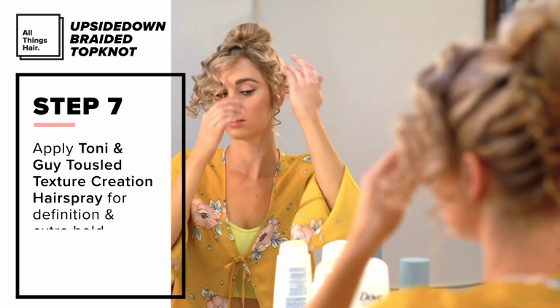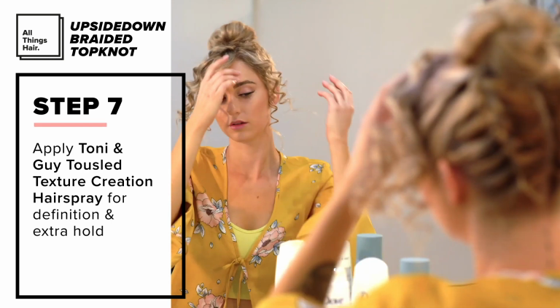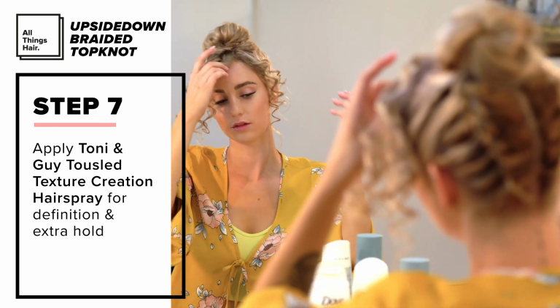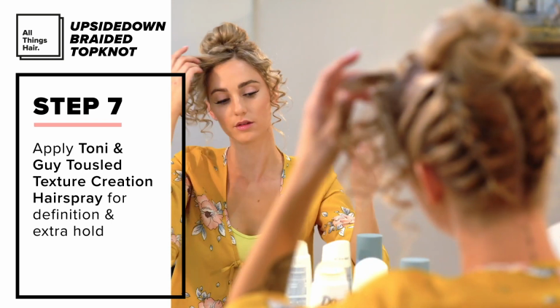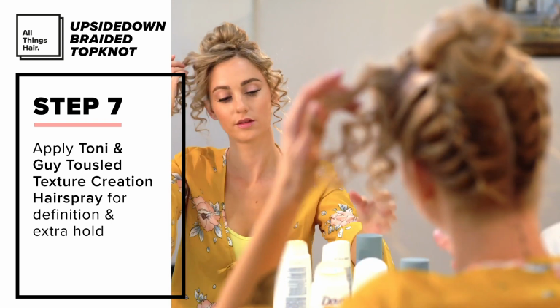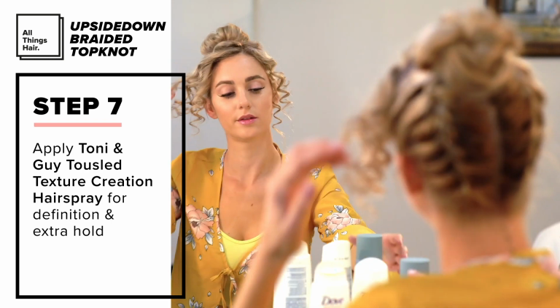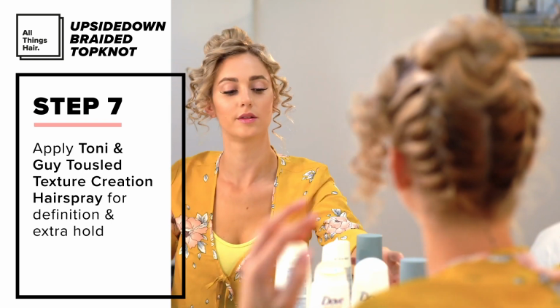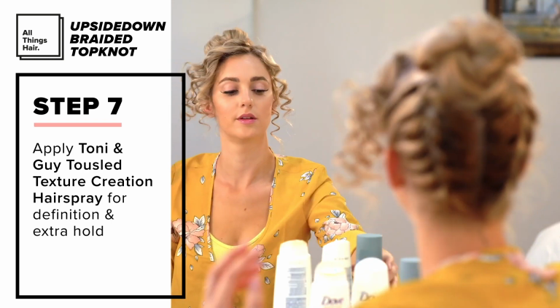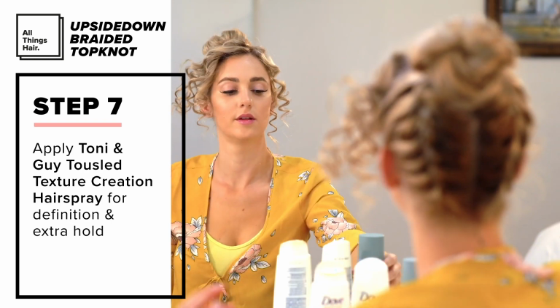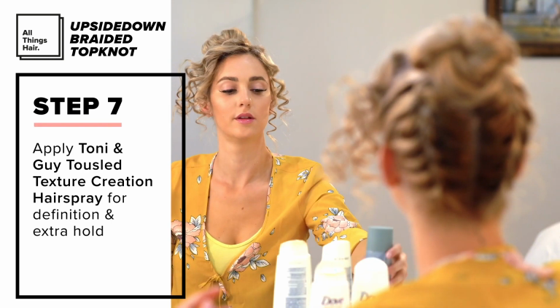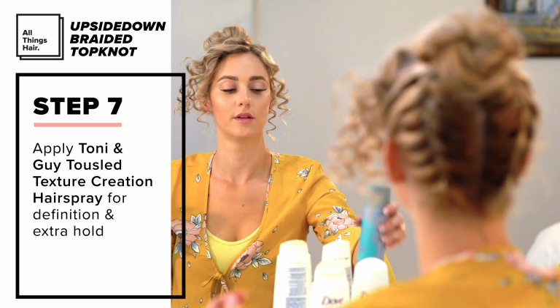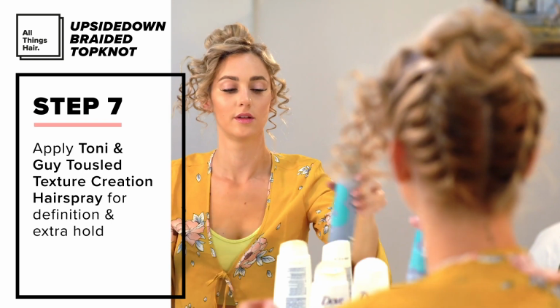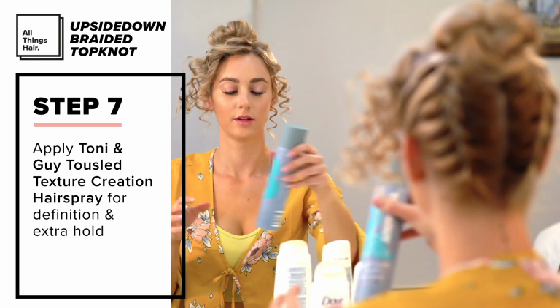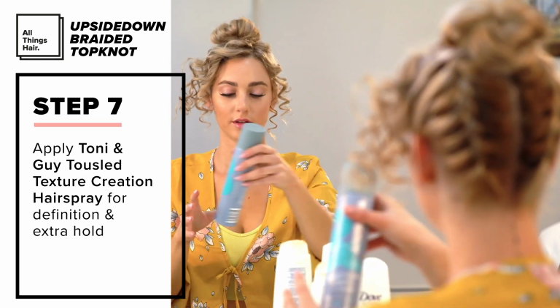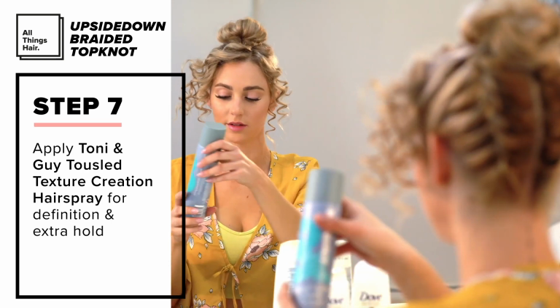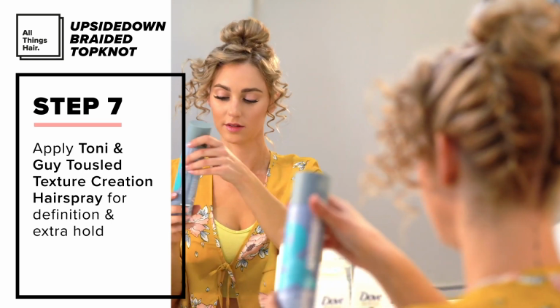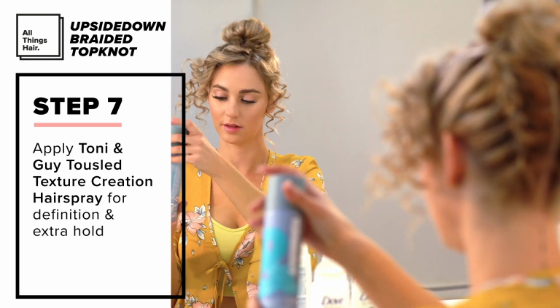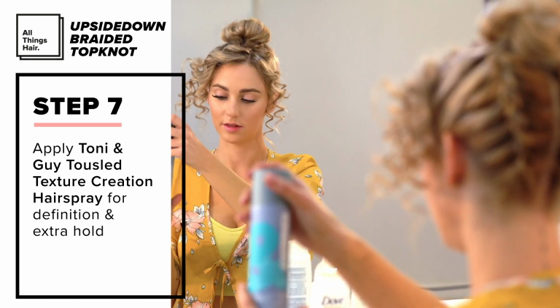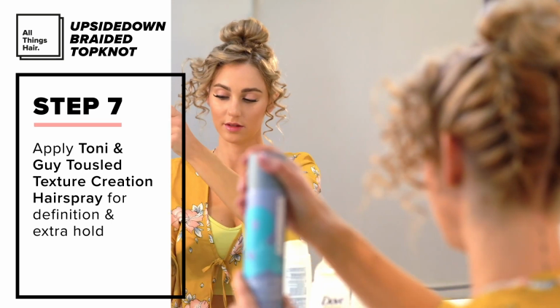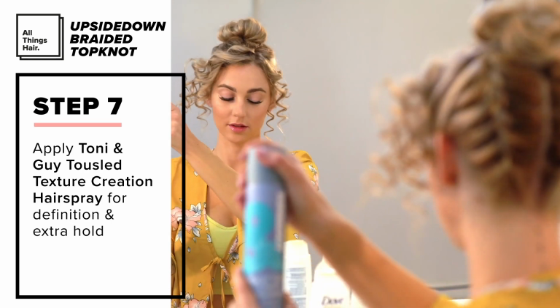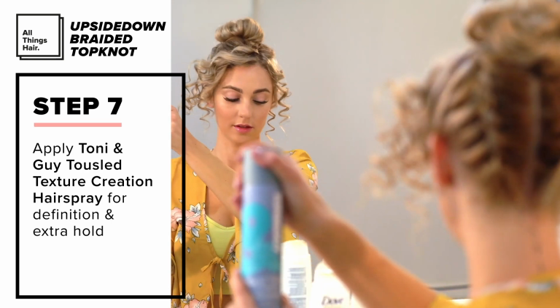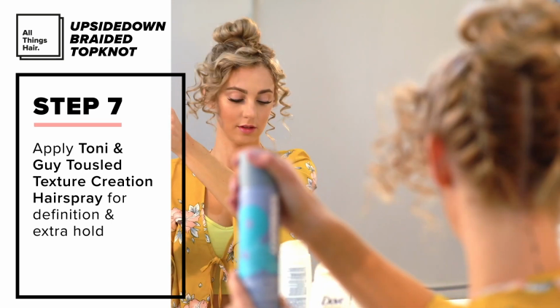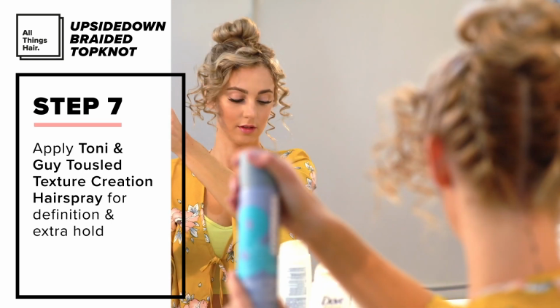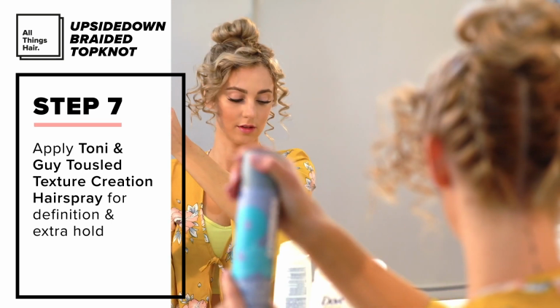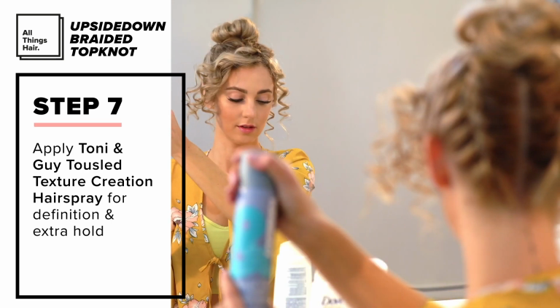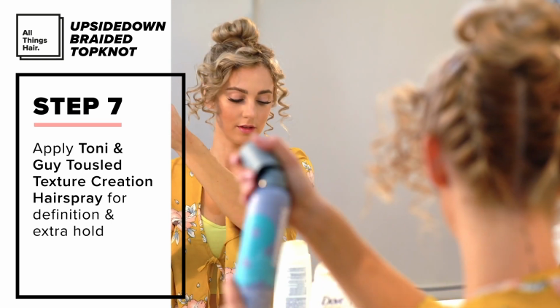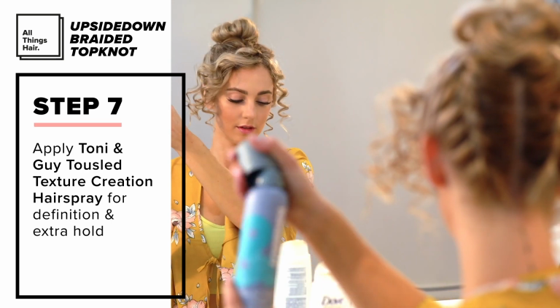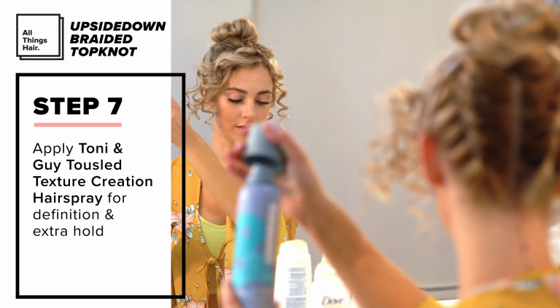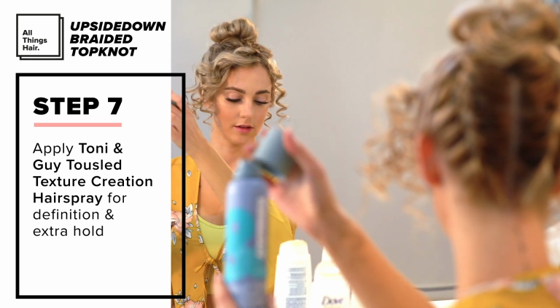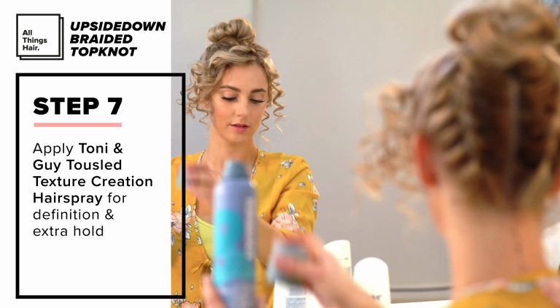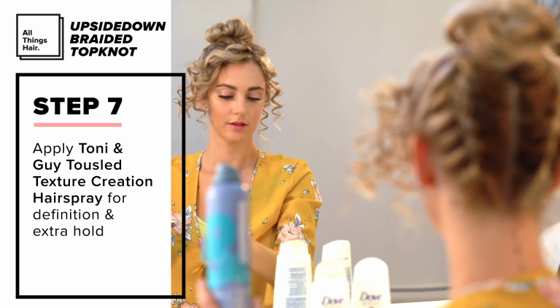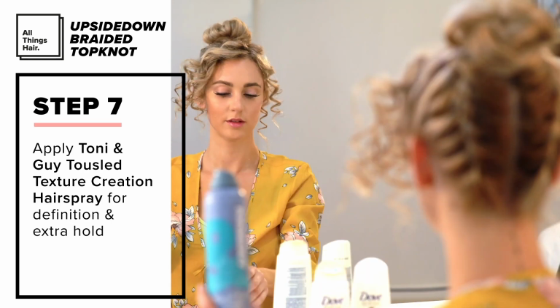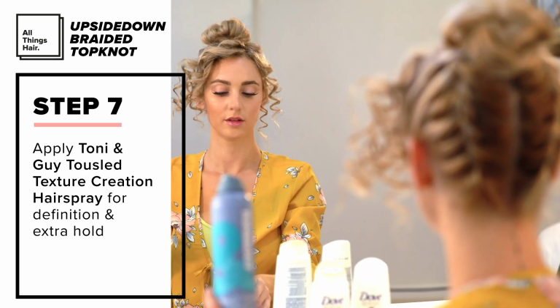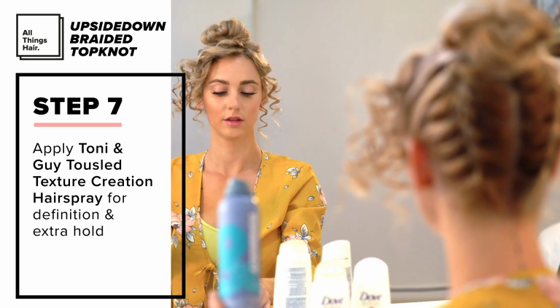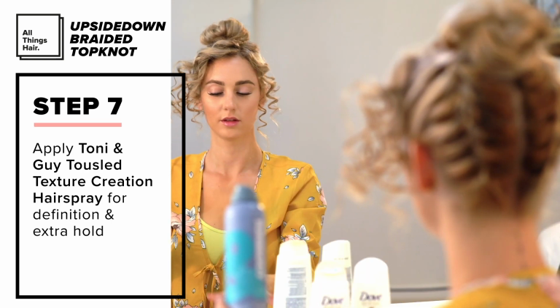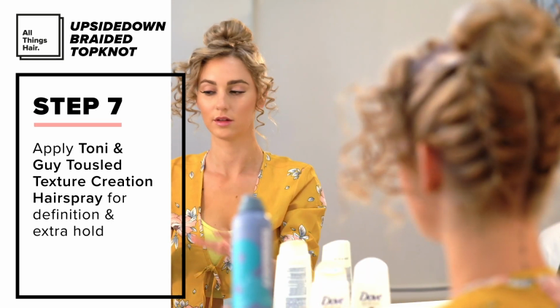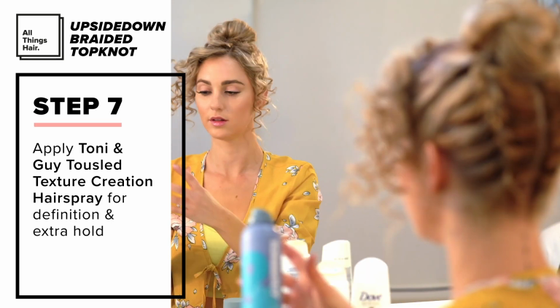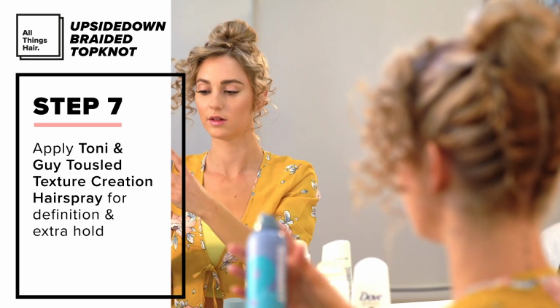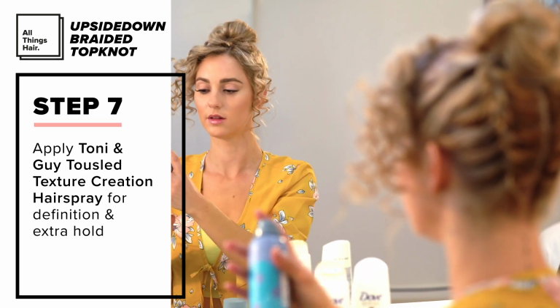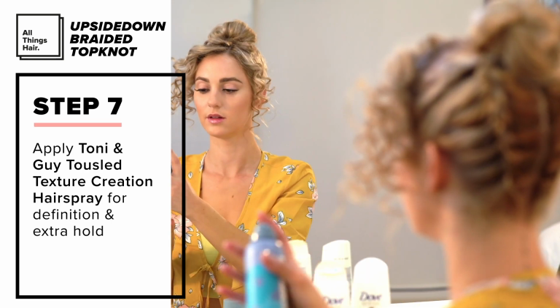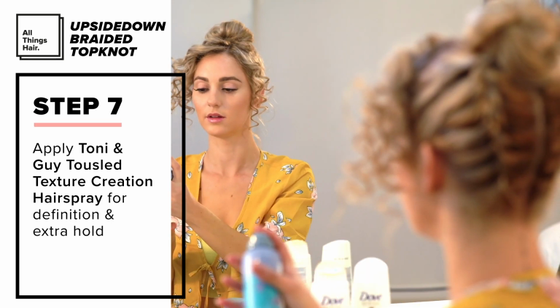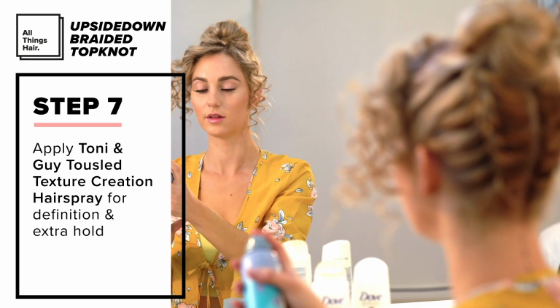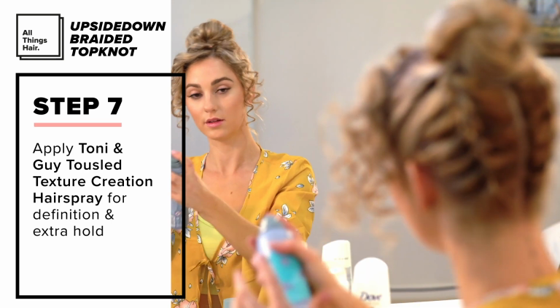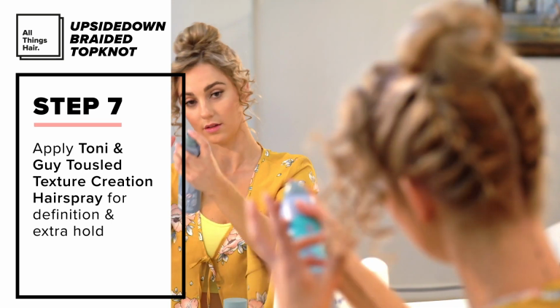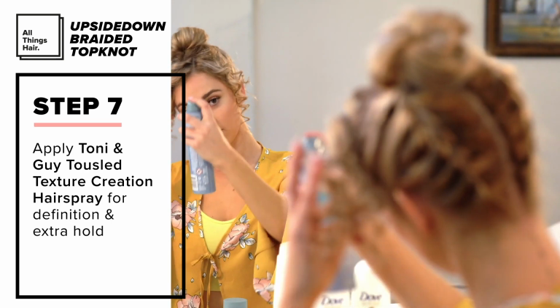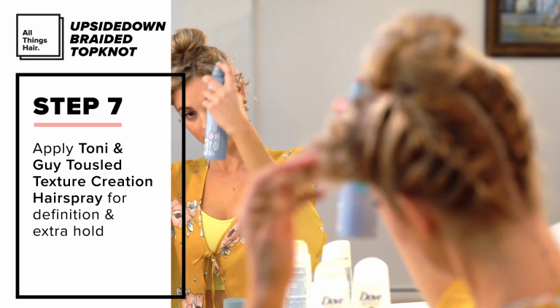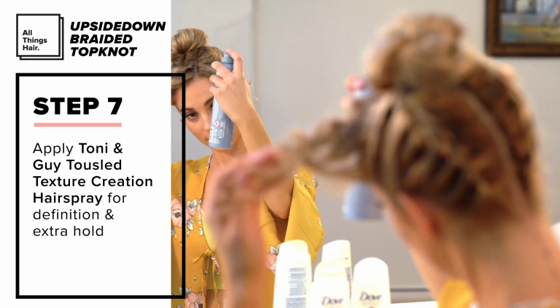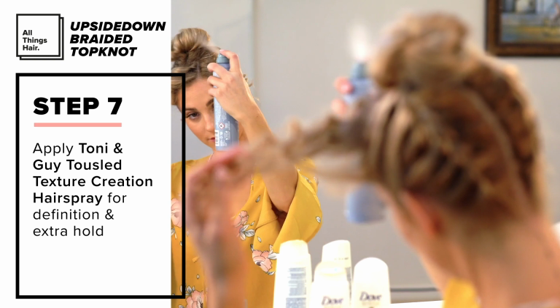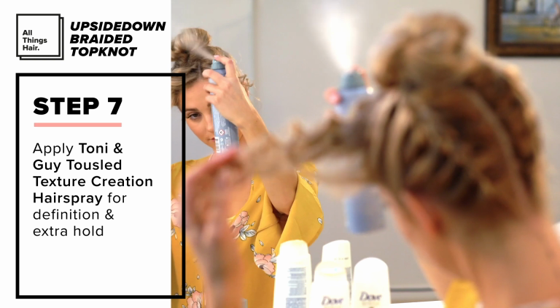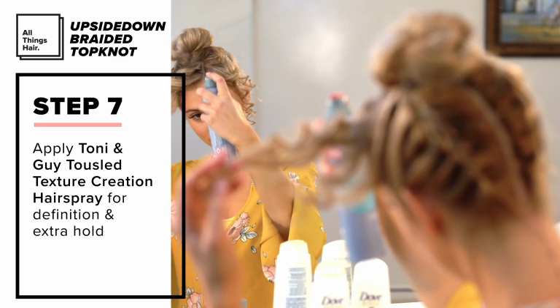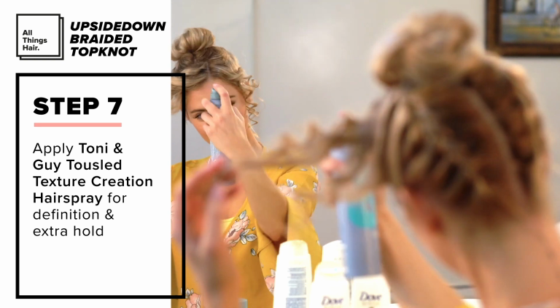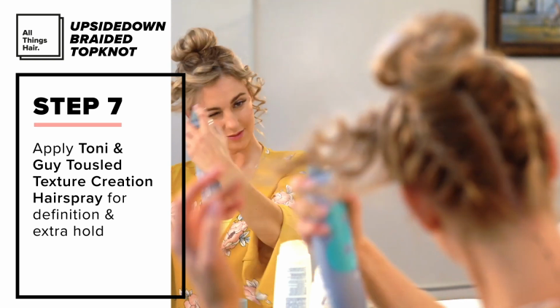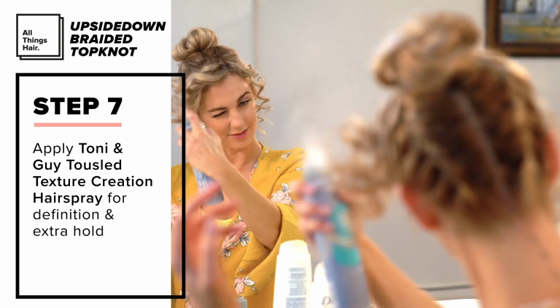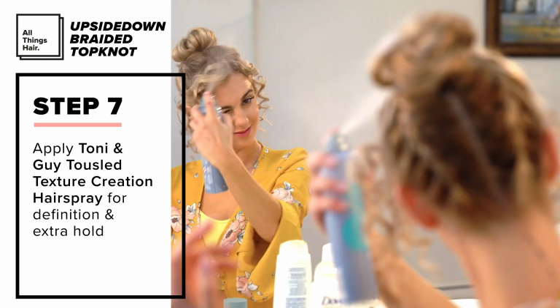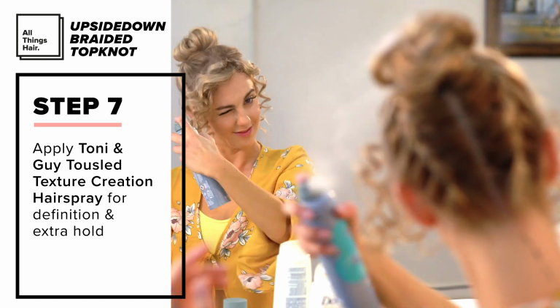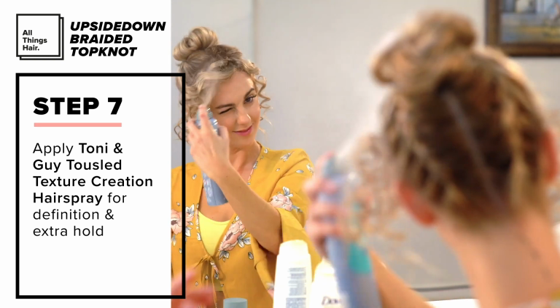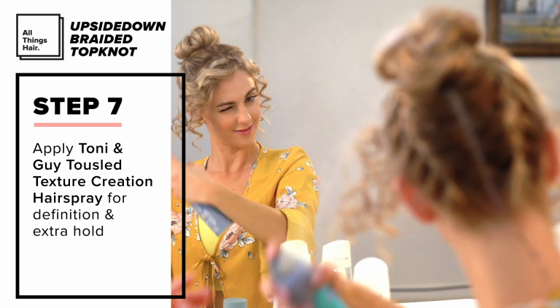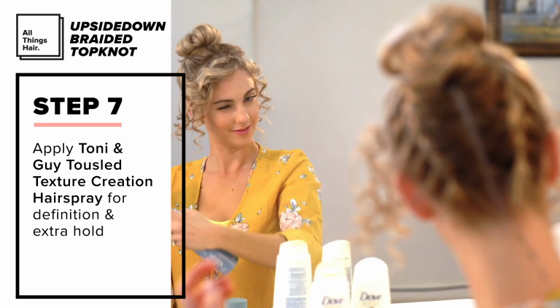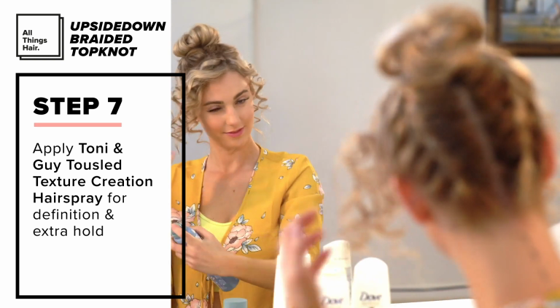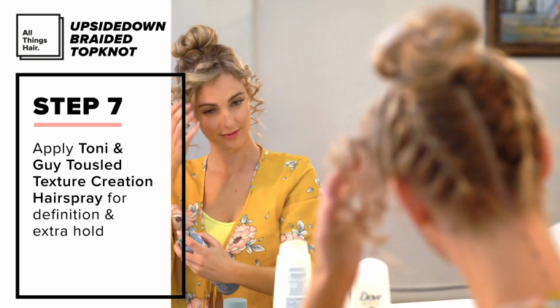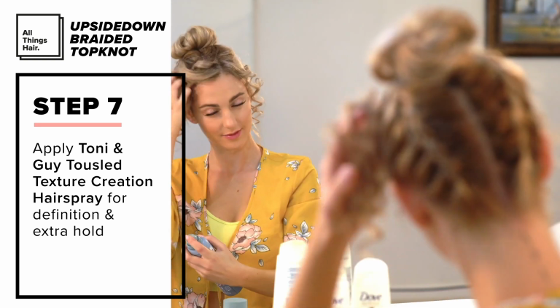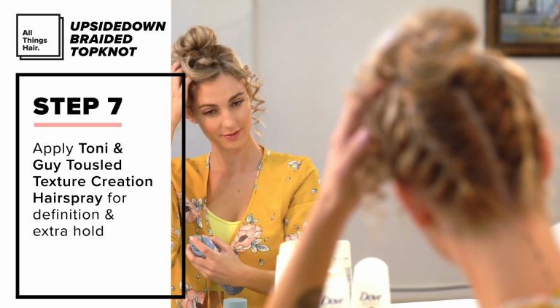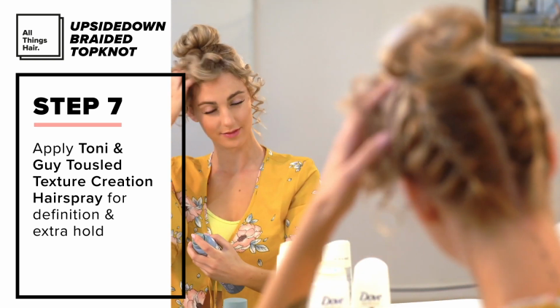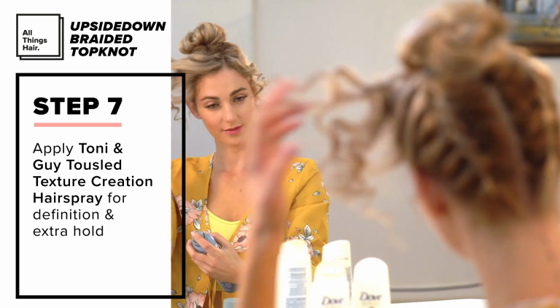I then sprayed the Tony and Guy Tousle Texture Creation Hairspray all over the hair for extra definition and all day hold.